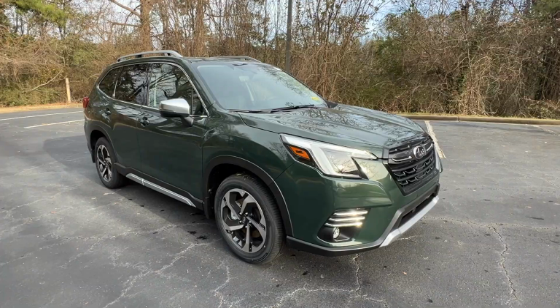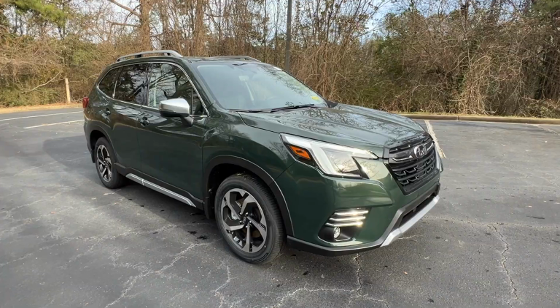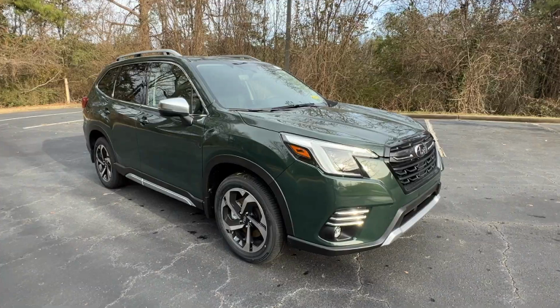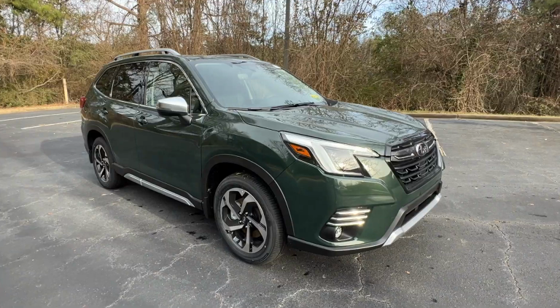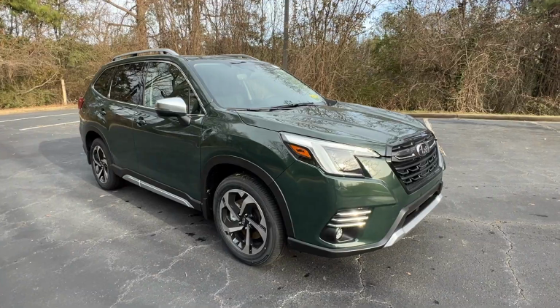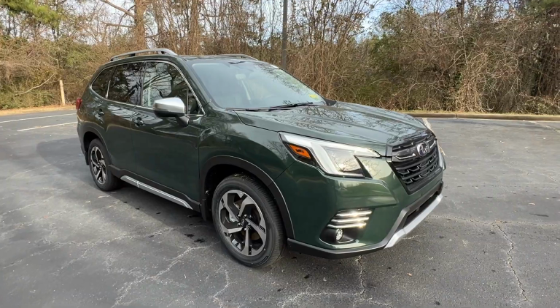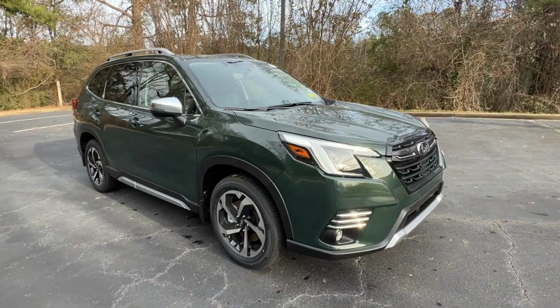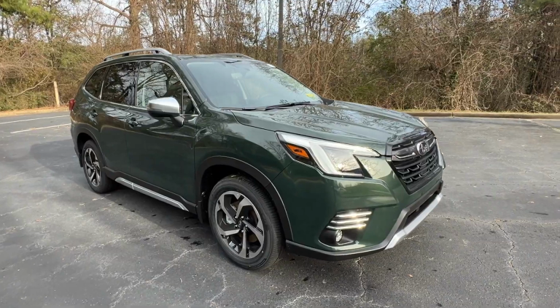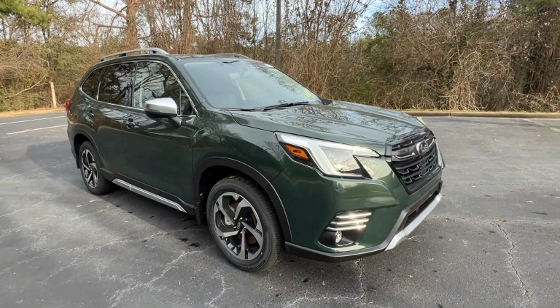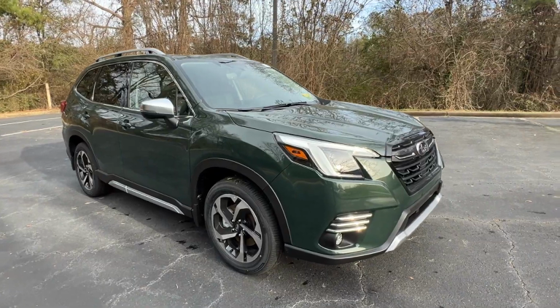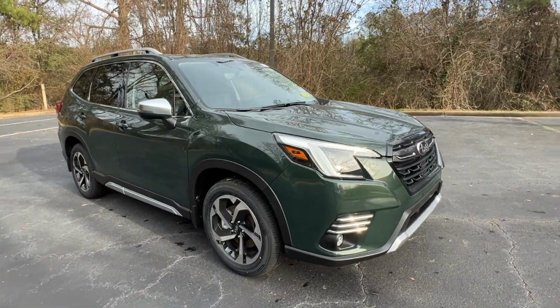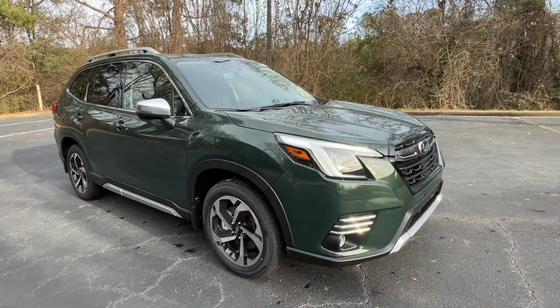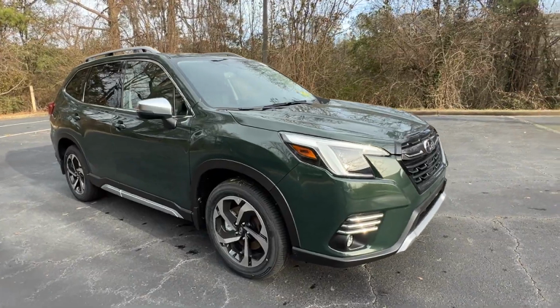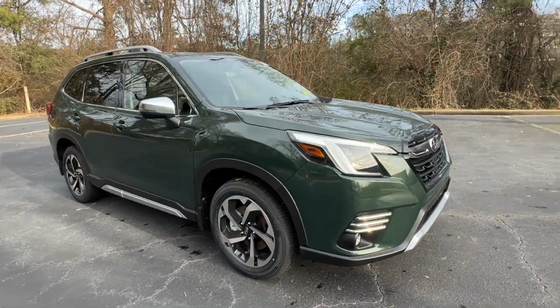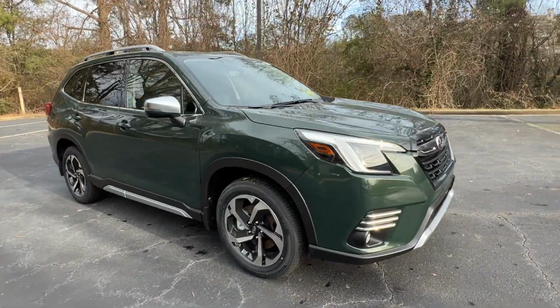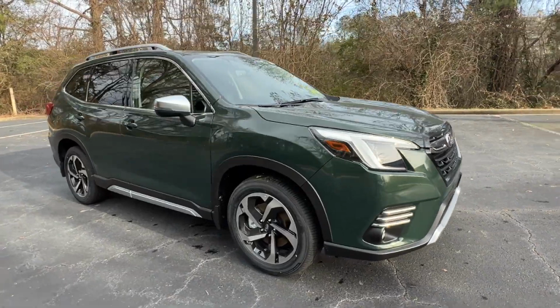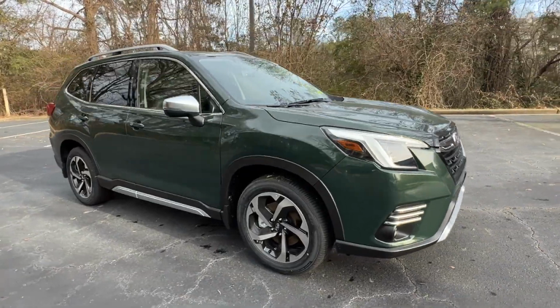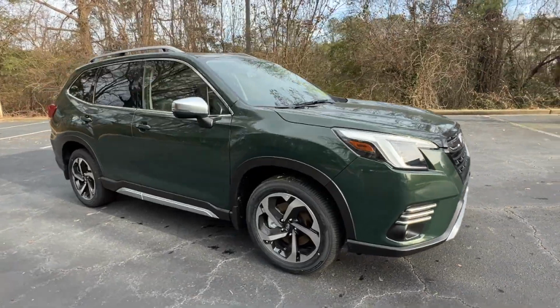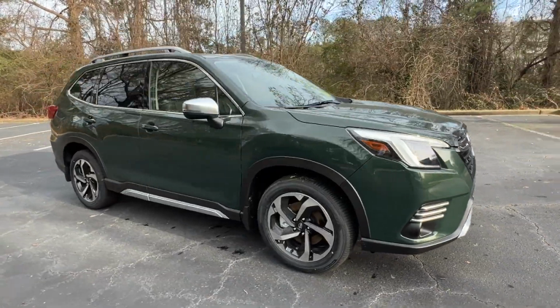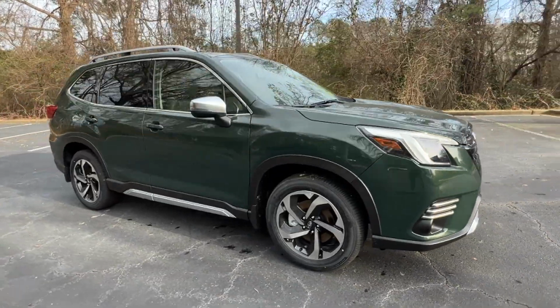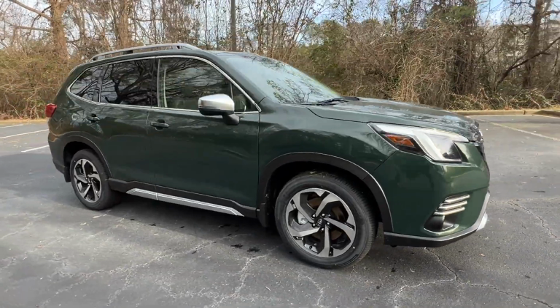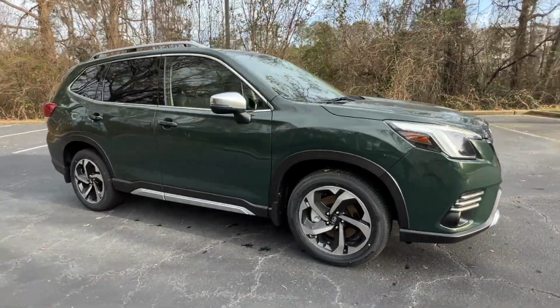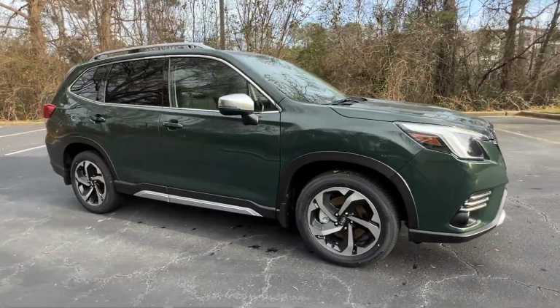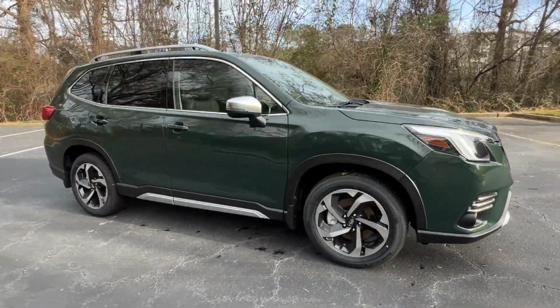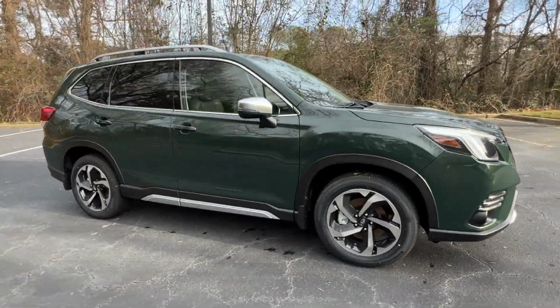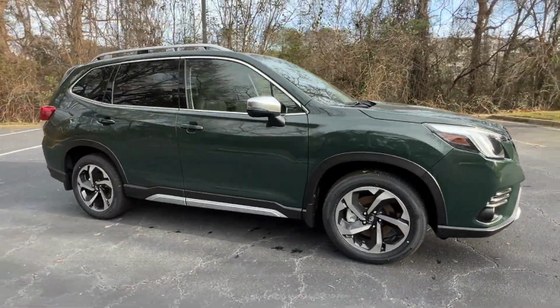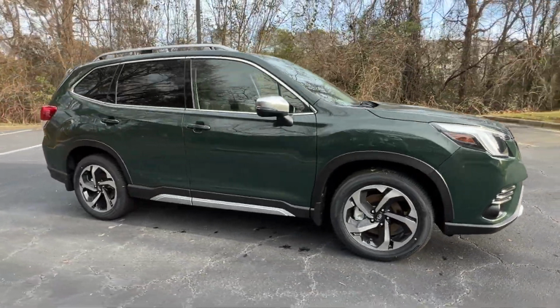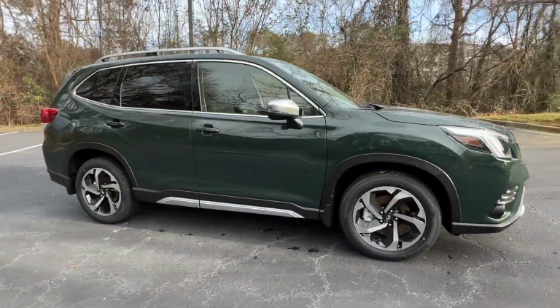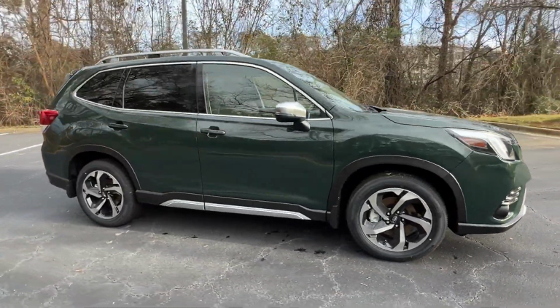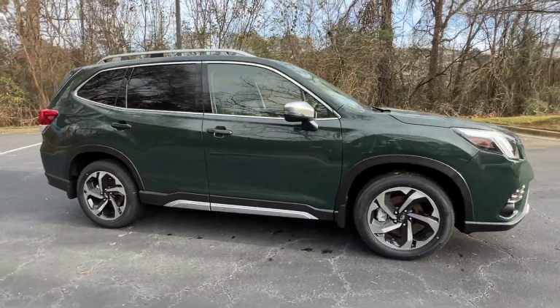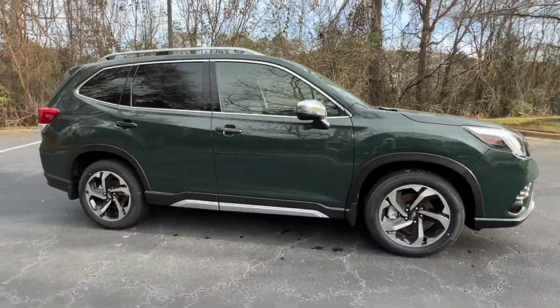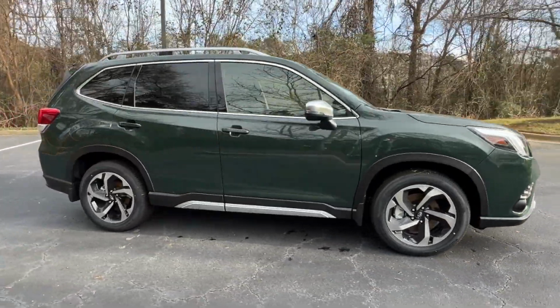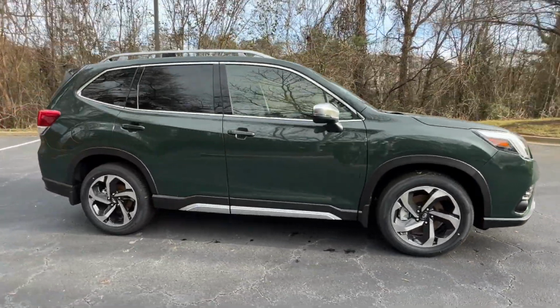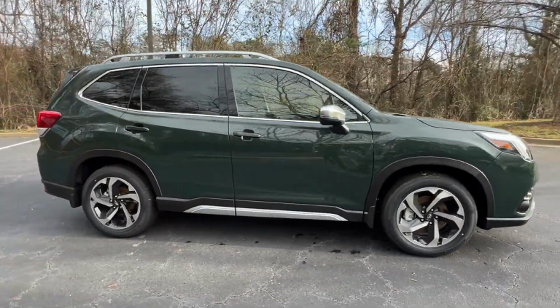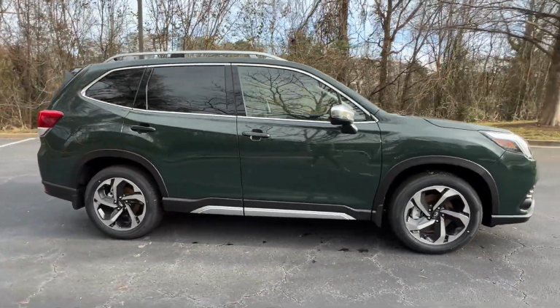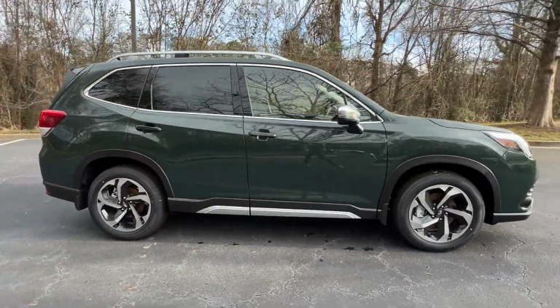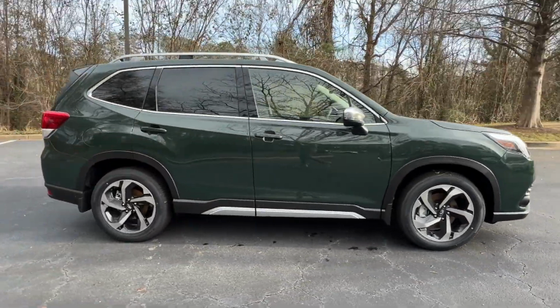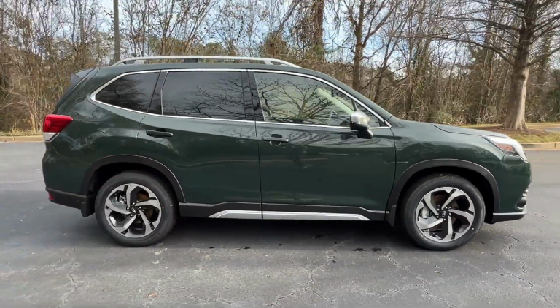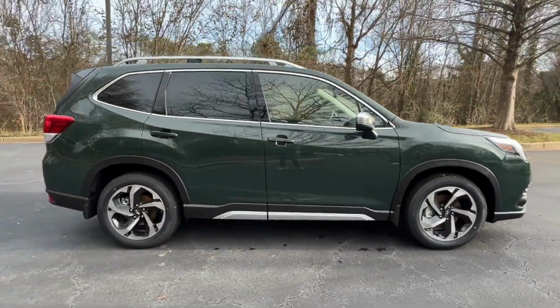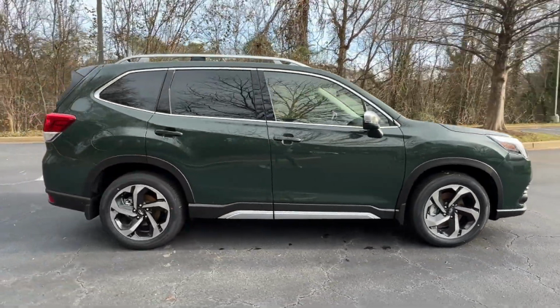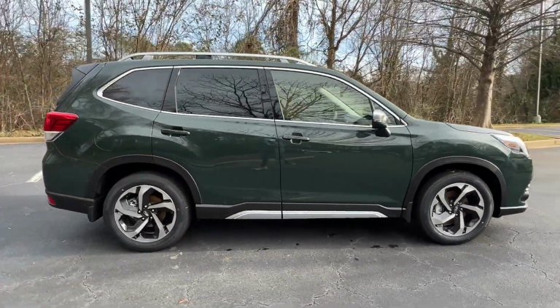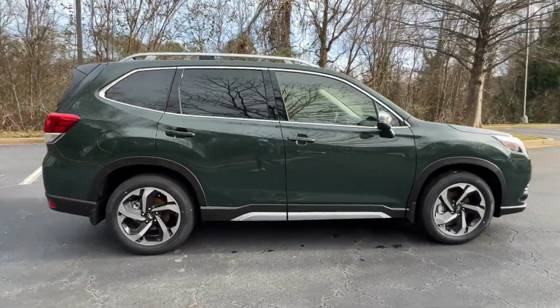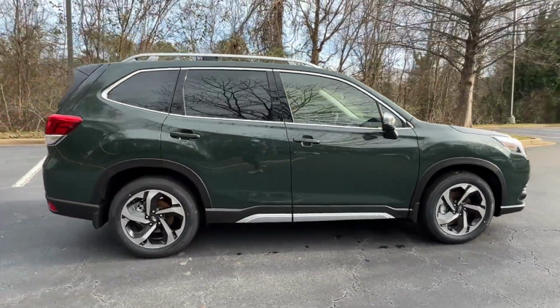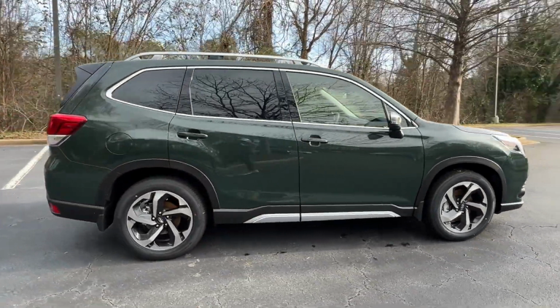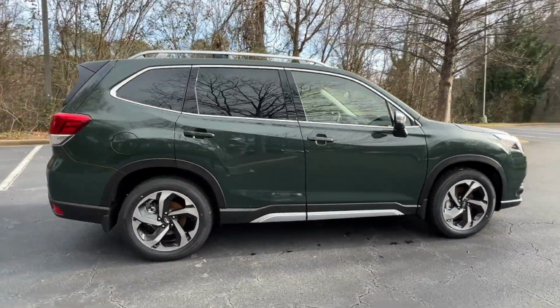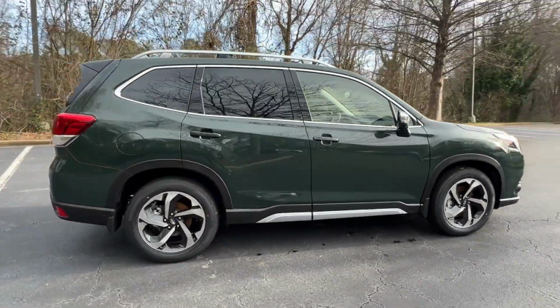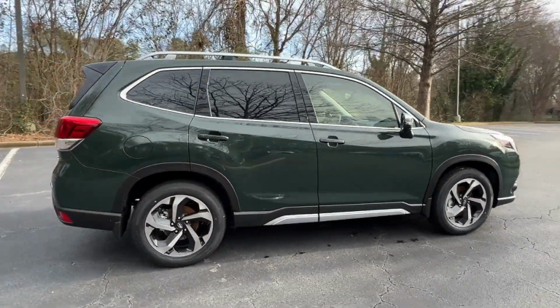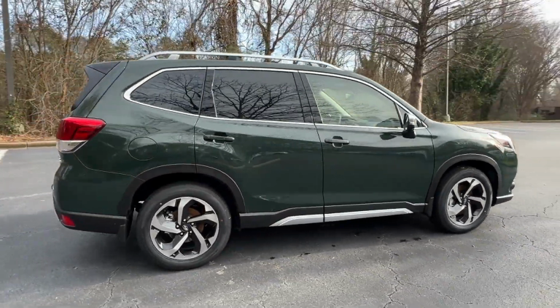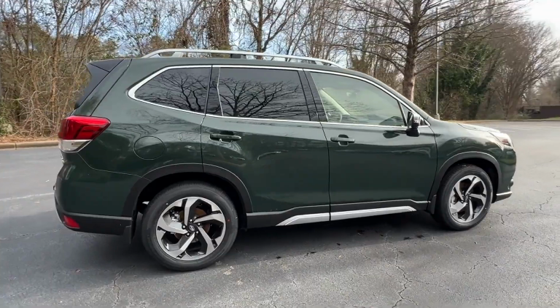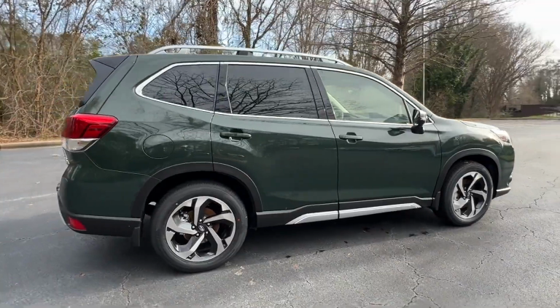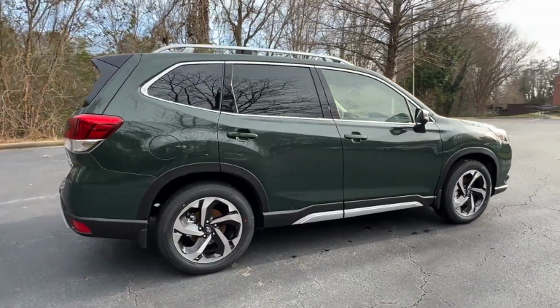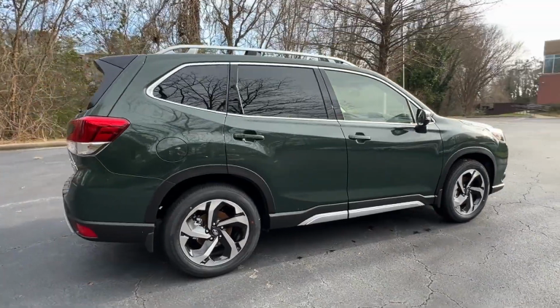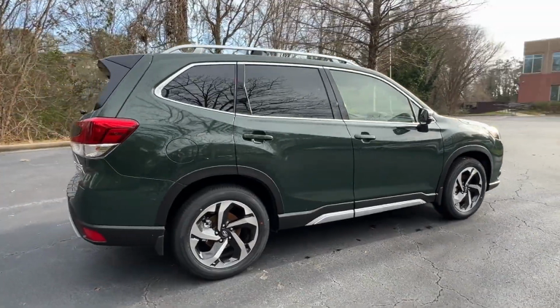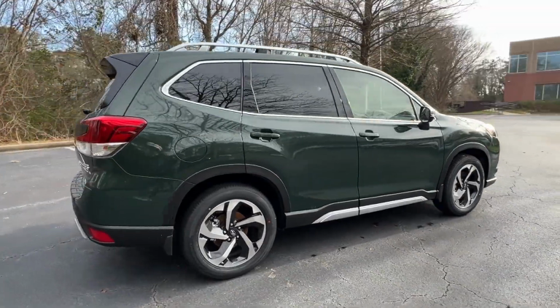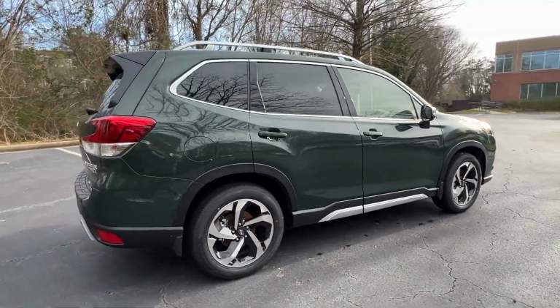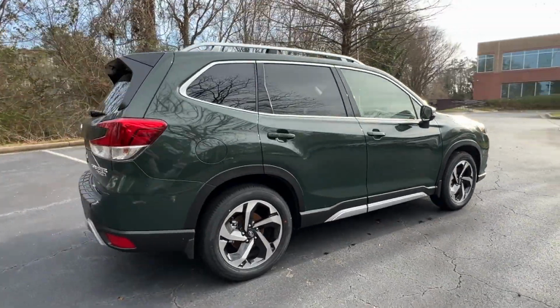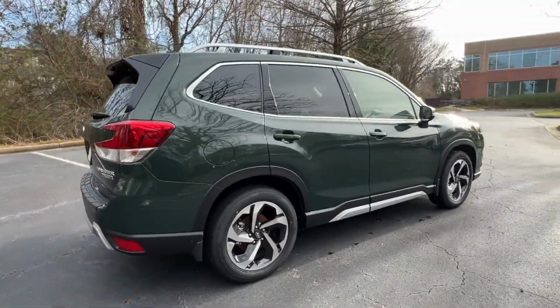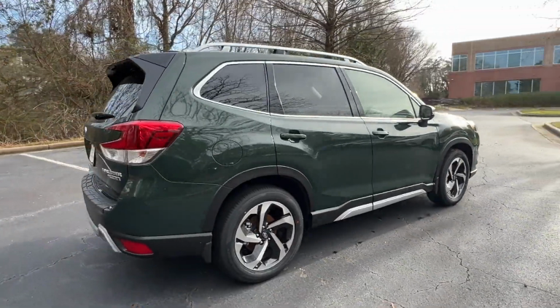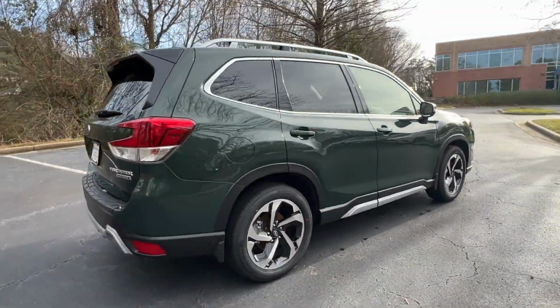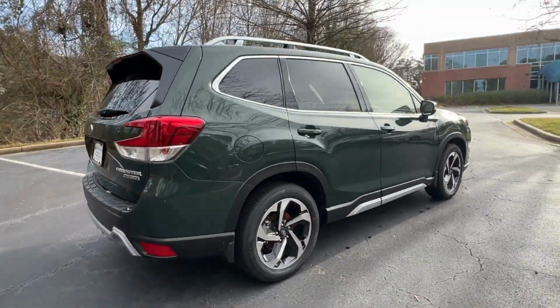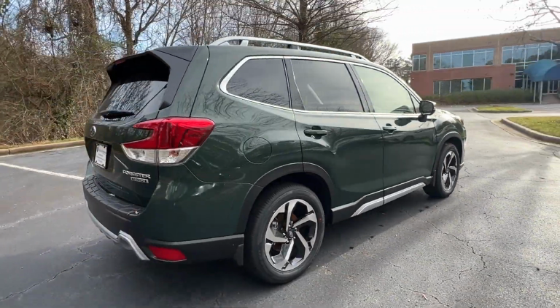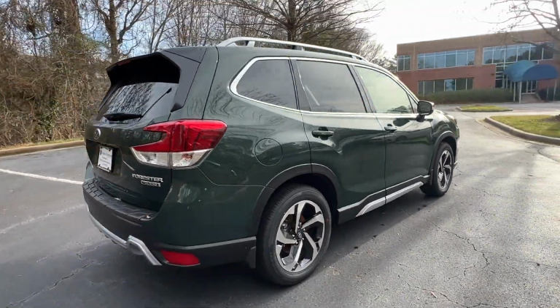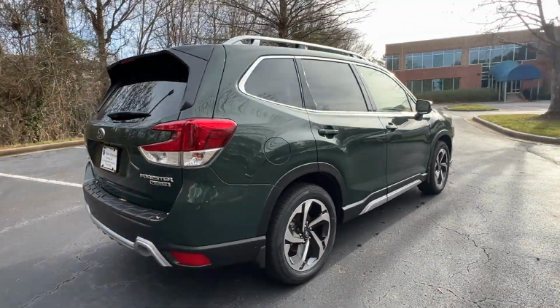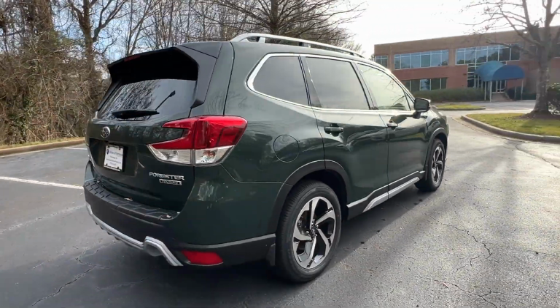2024 Subaru Forester. This SUV offers space as well as power and performance.